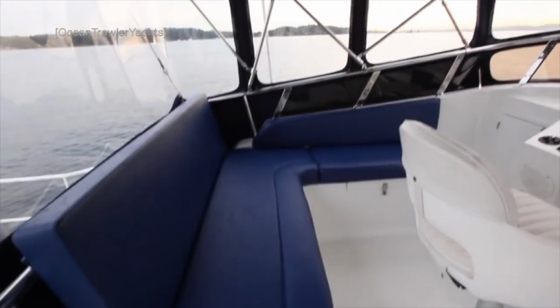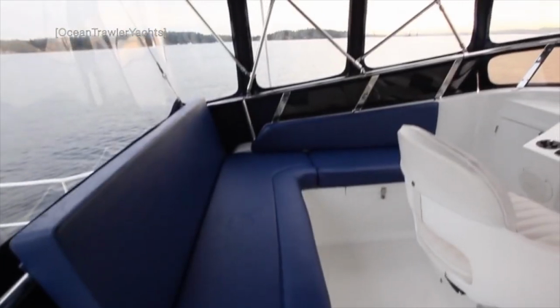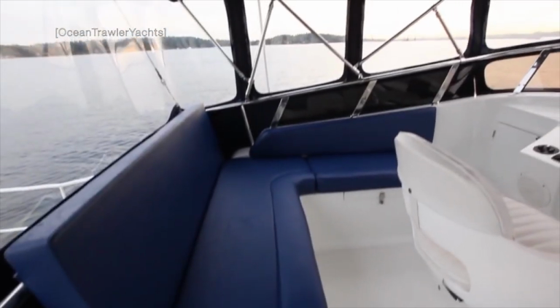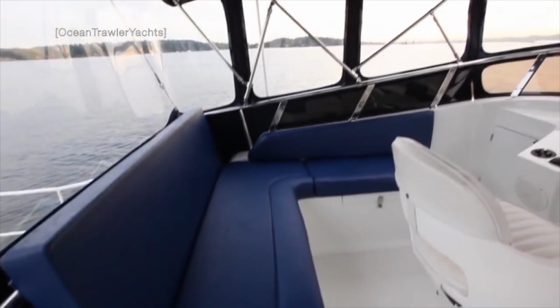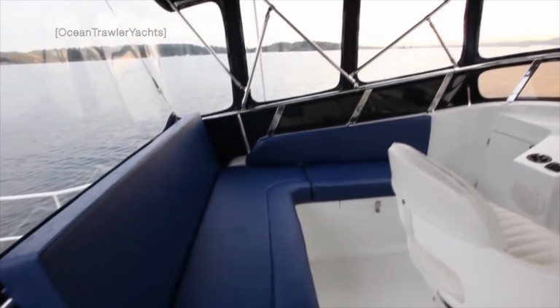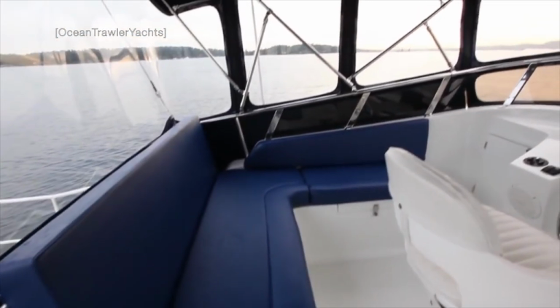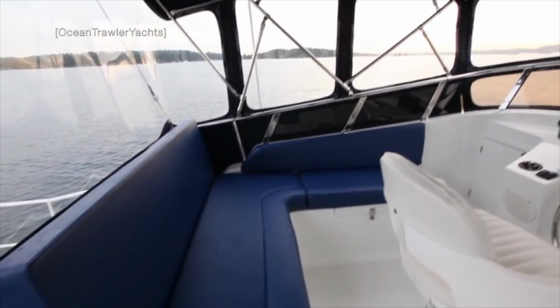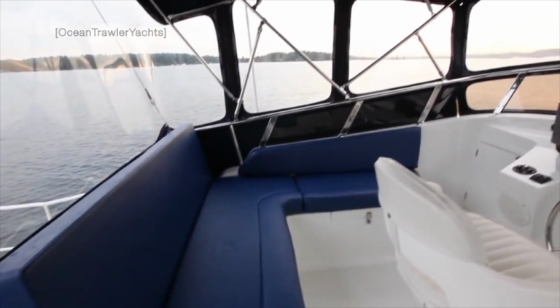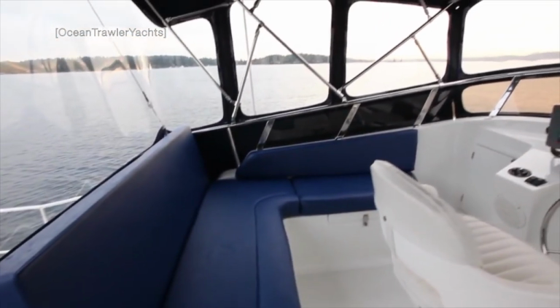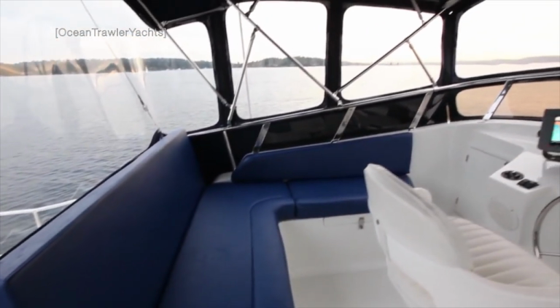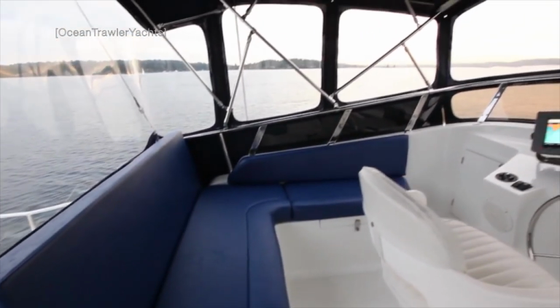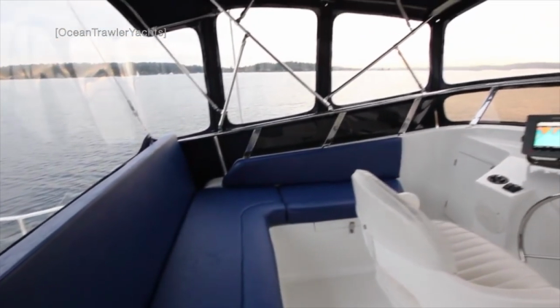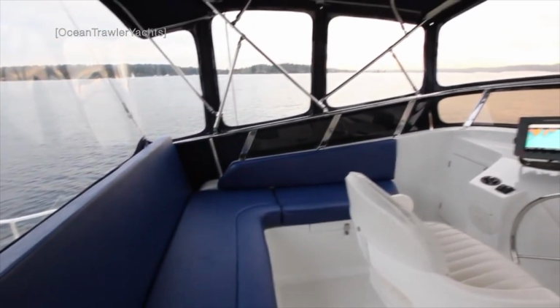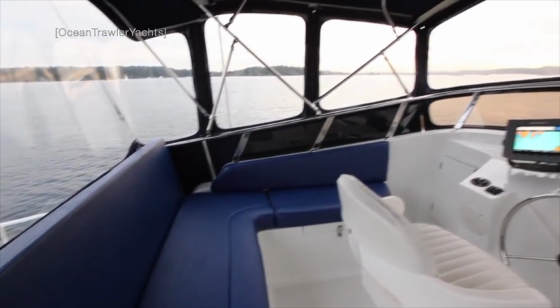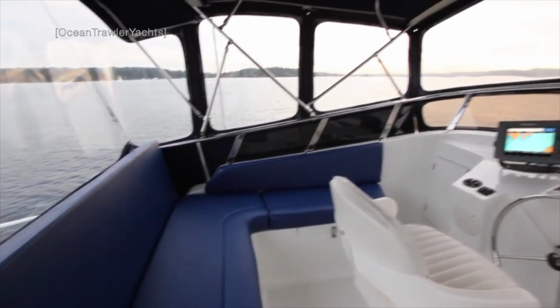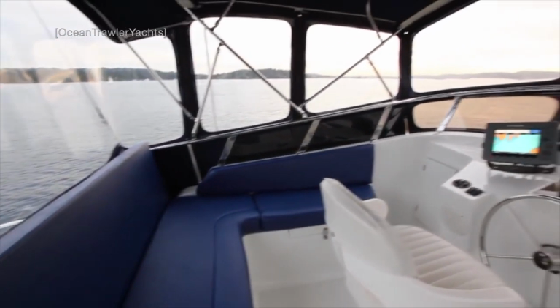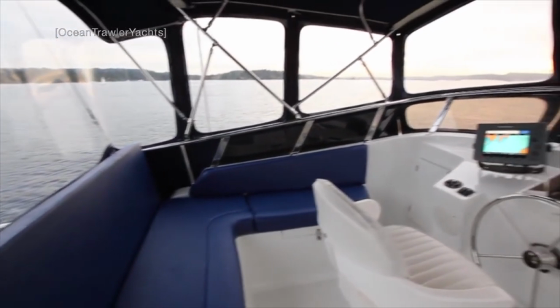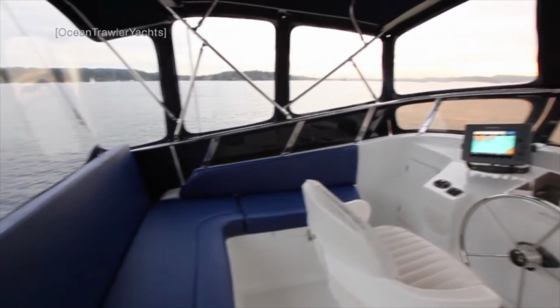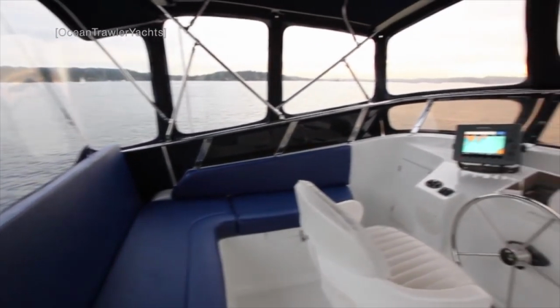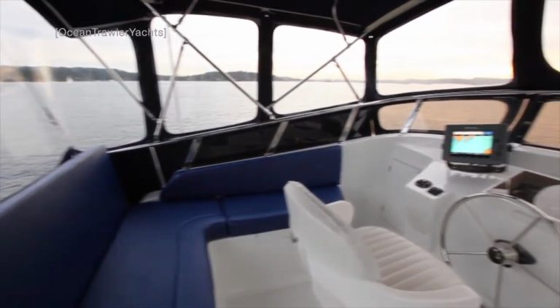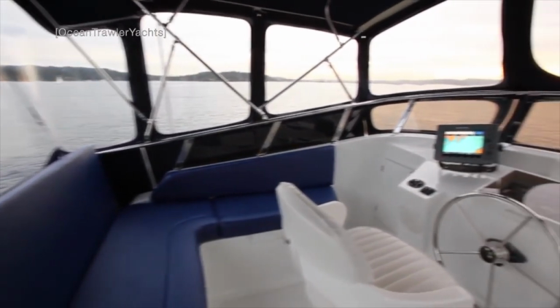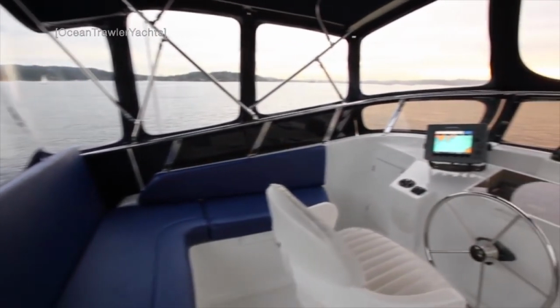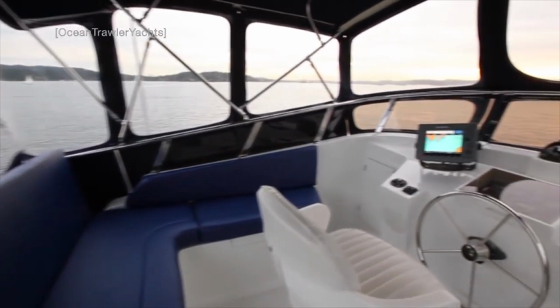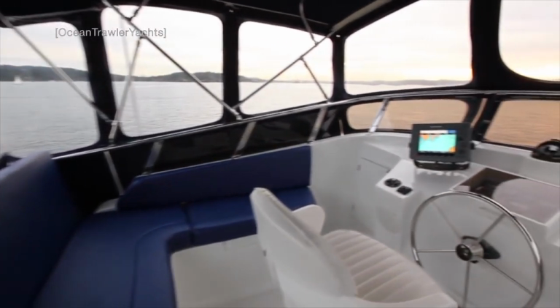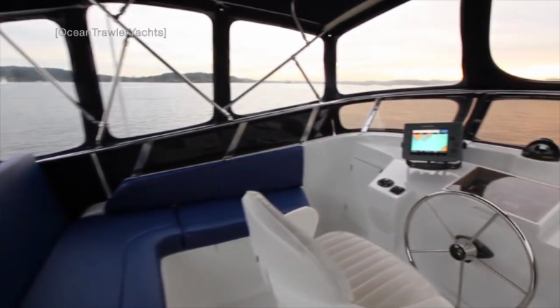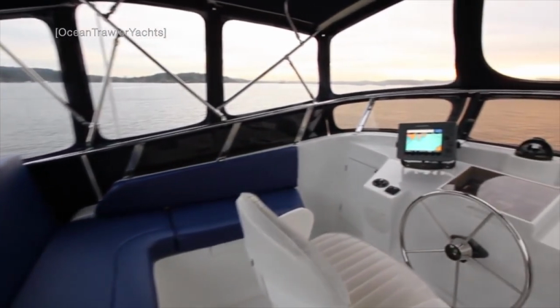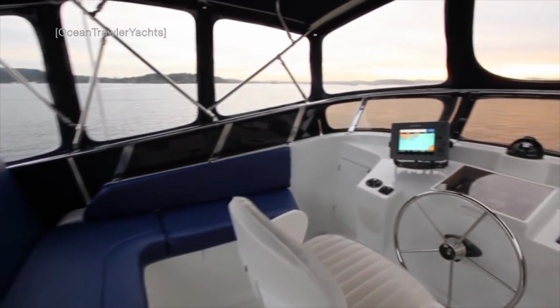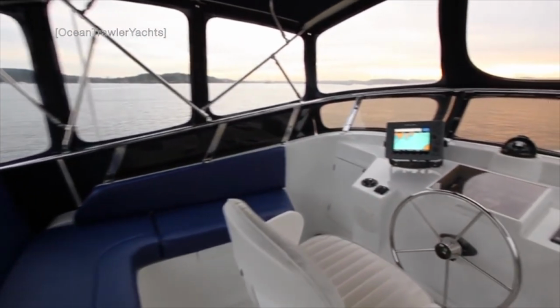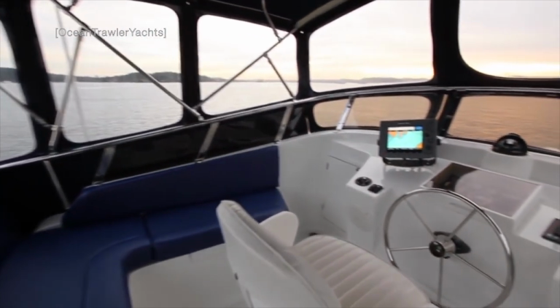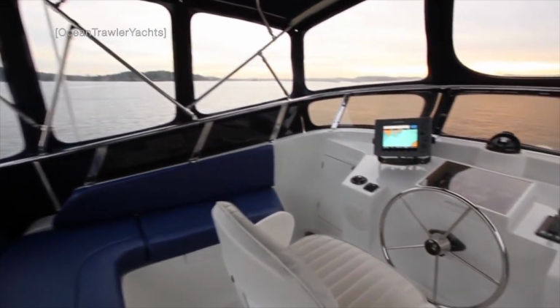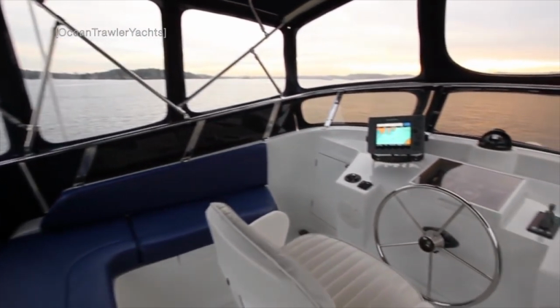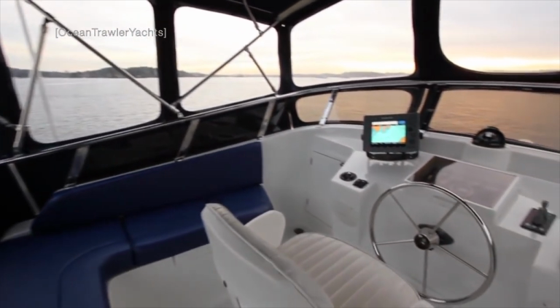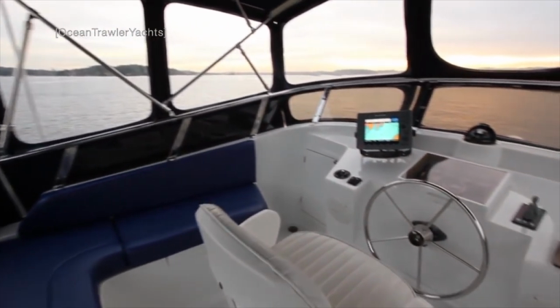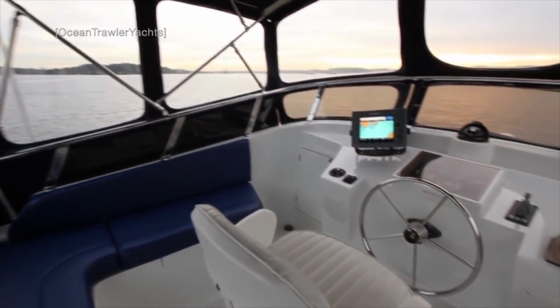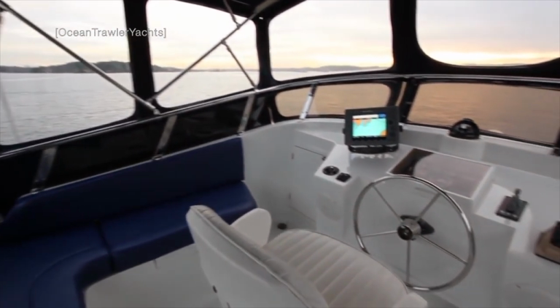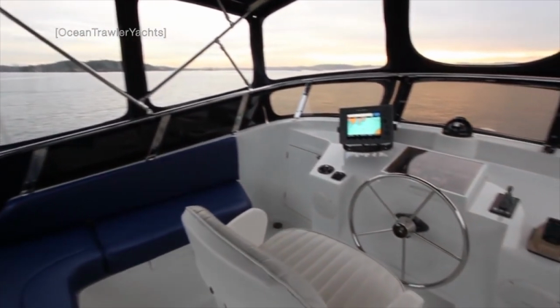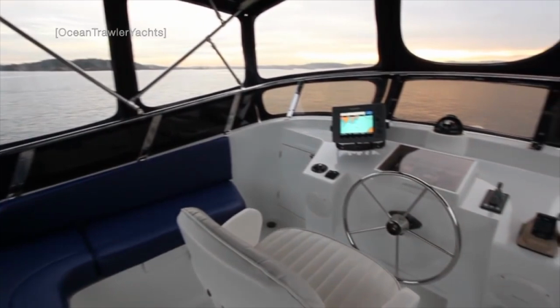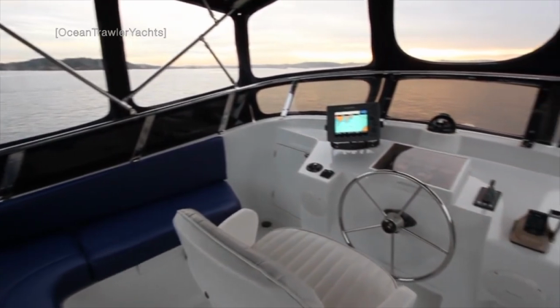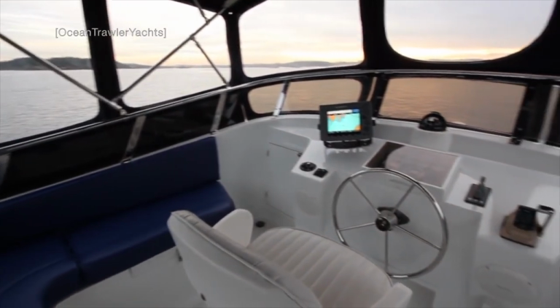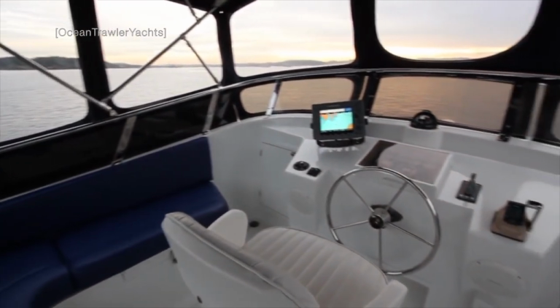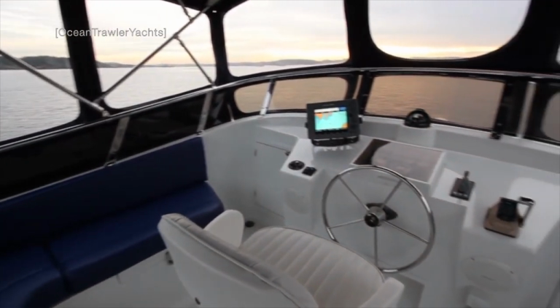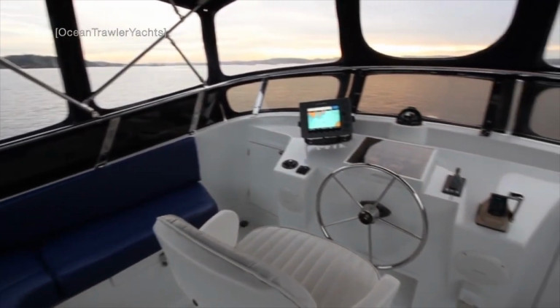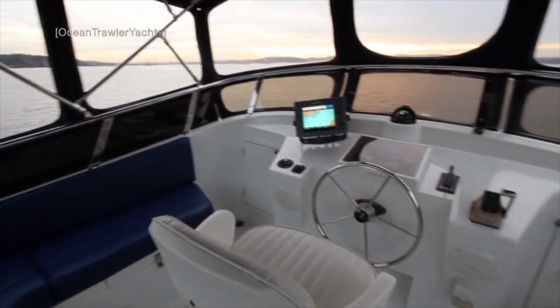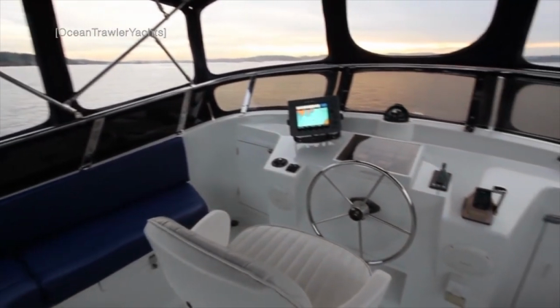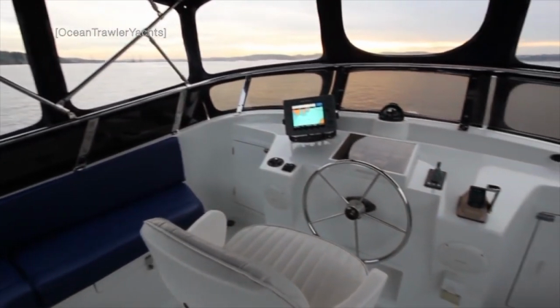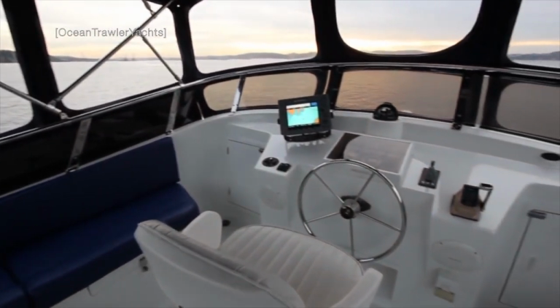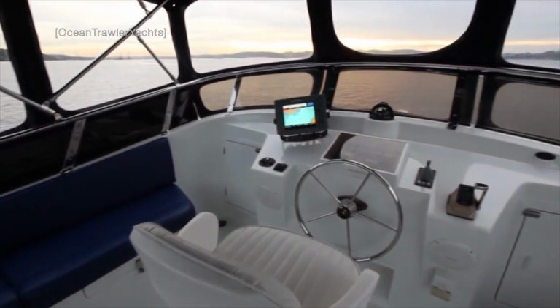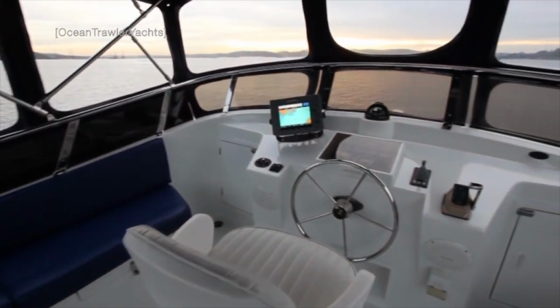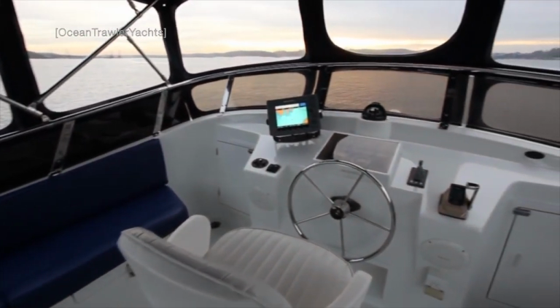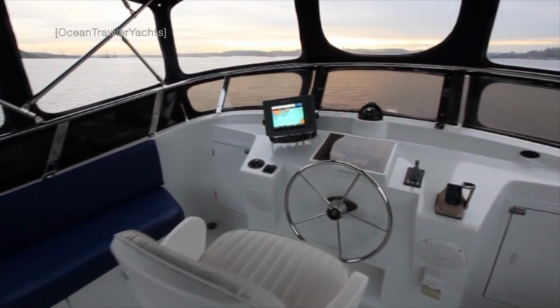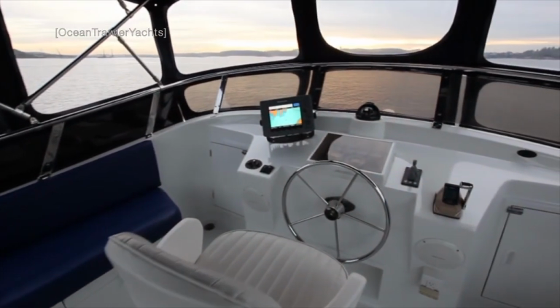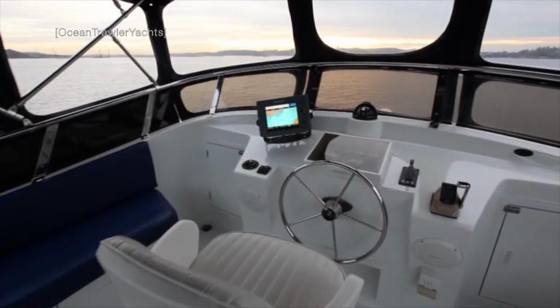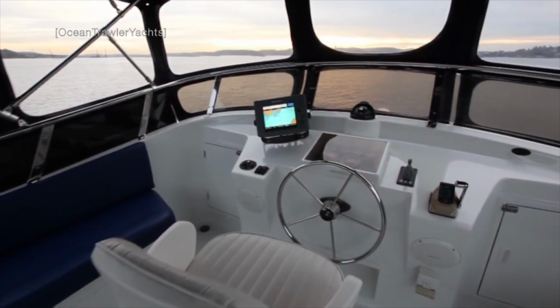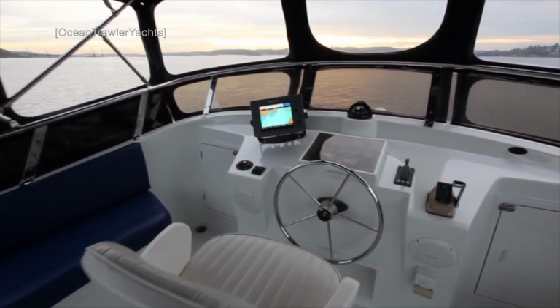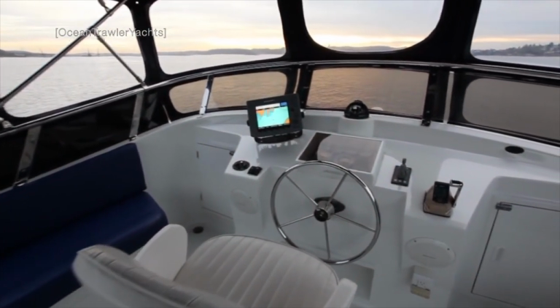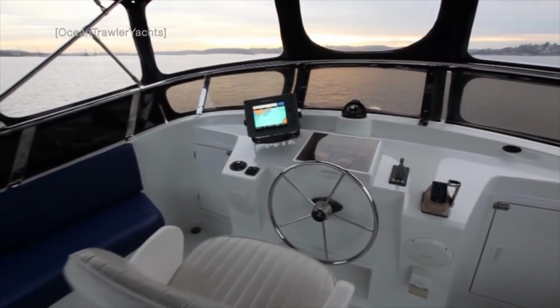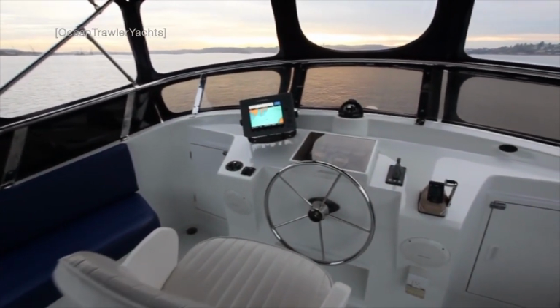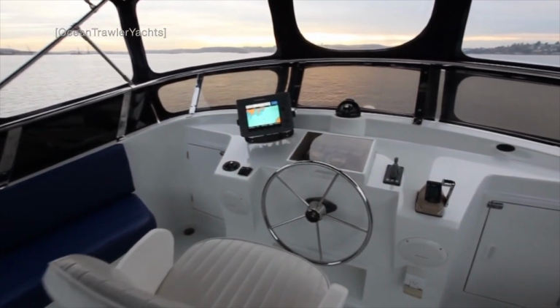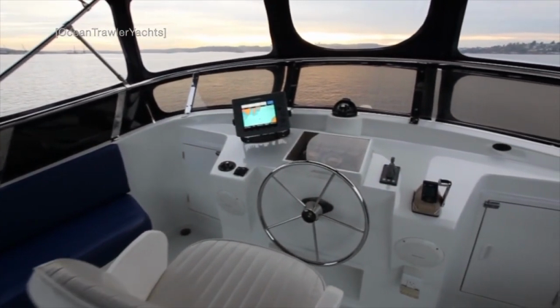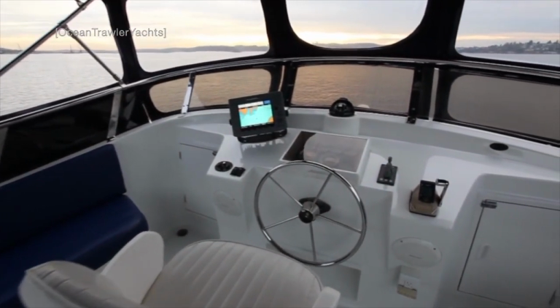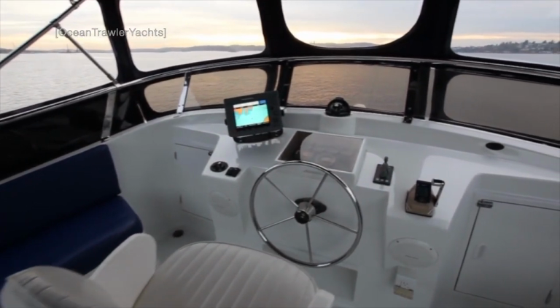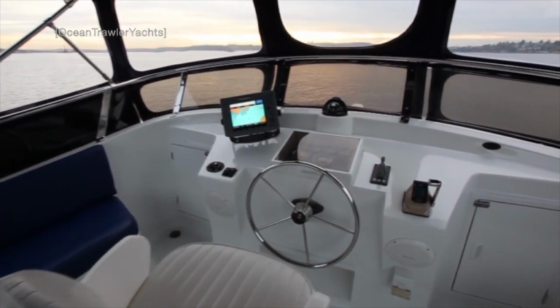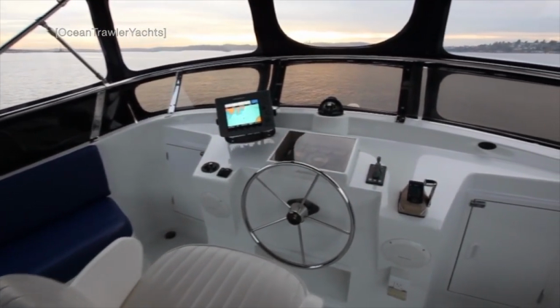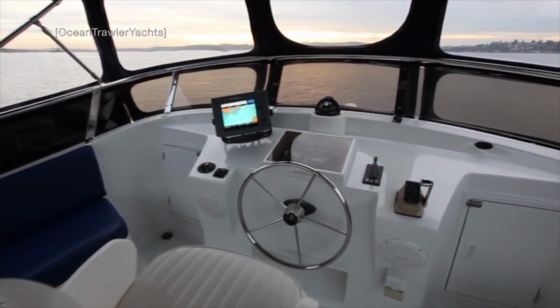The flybridge has a central helm position with plenty of seating. A retractable canopy provides protection from the elements.